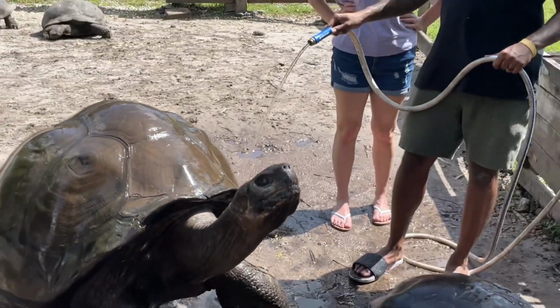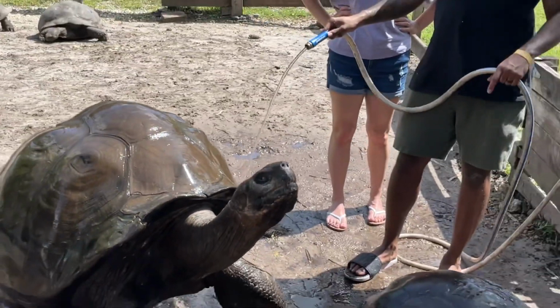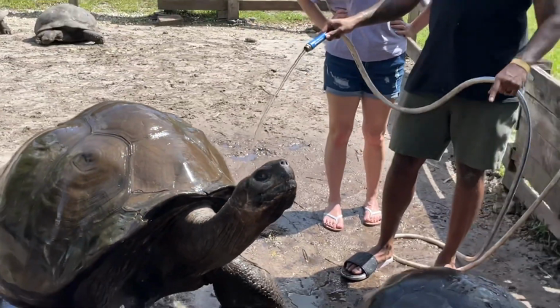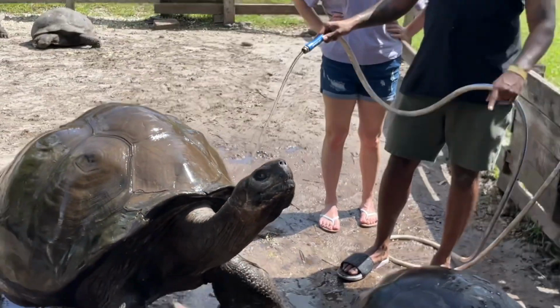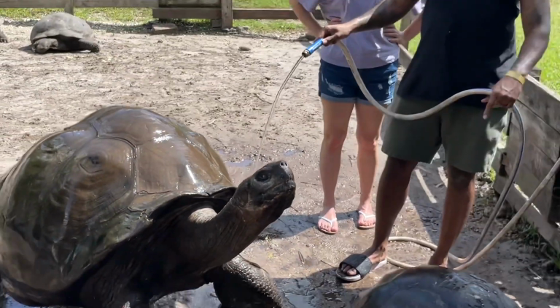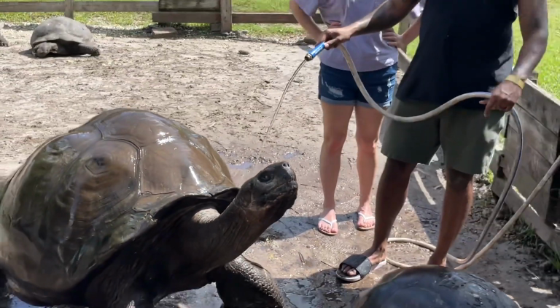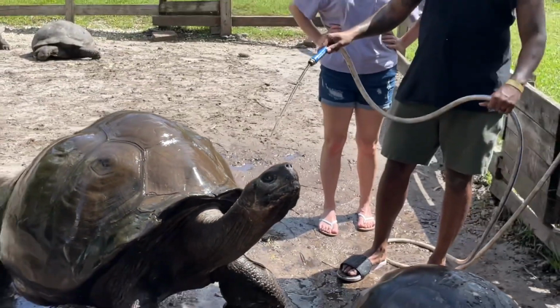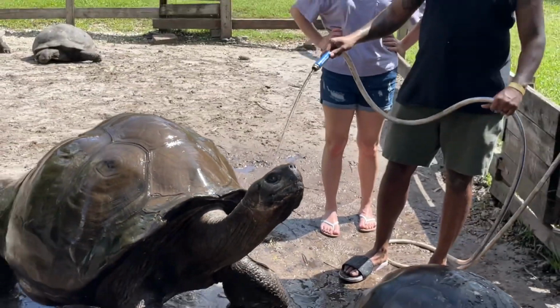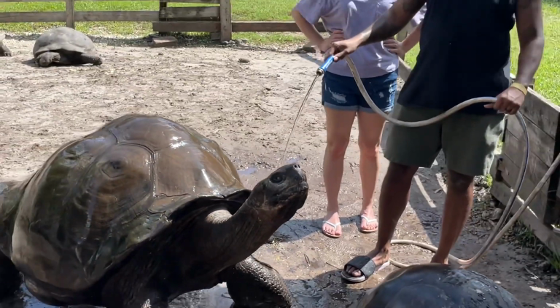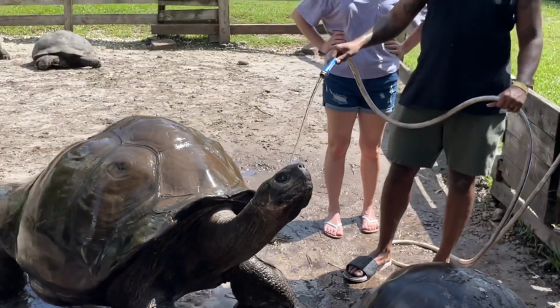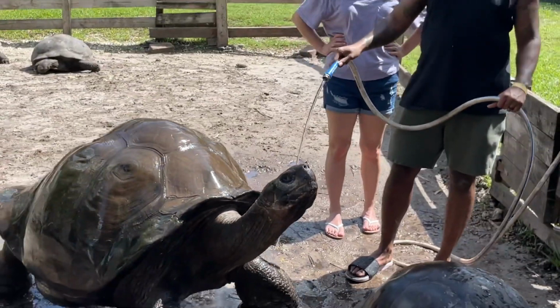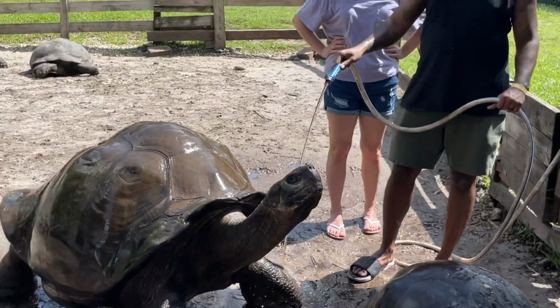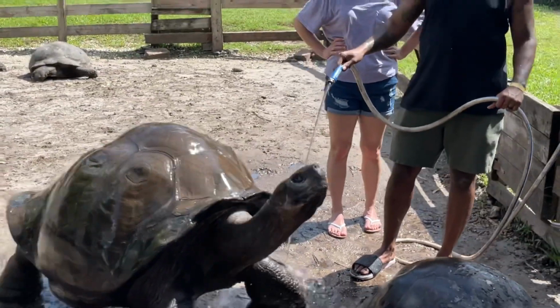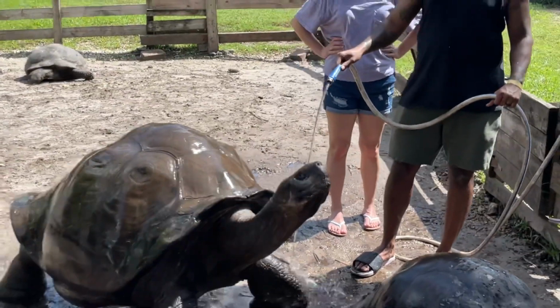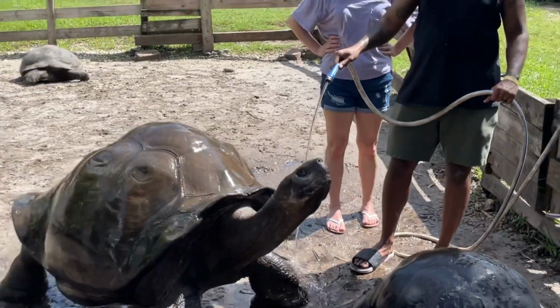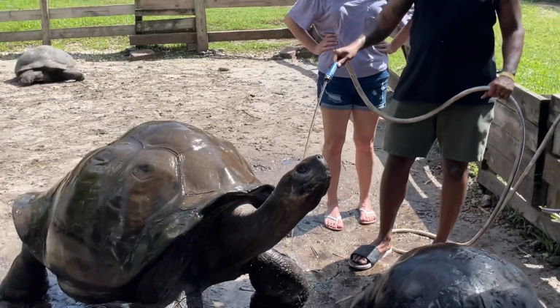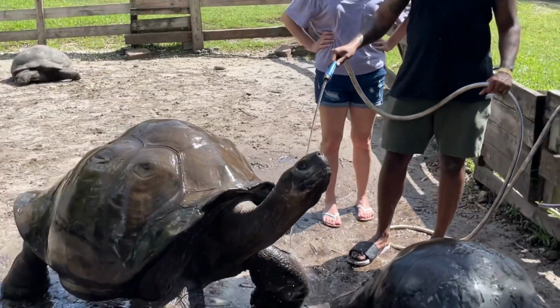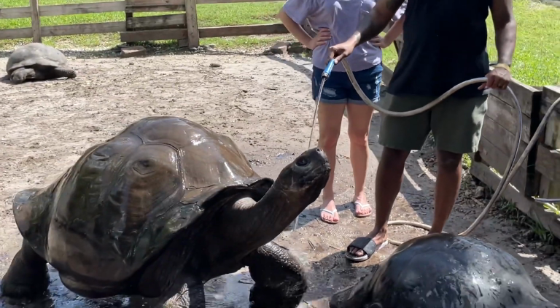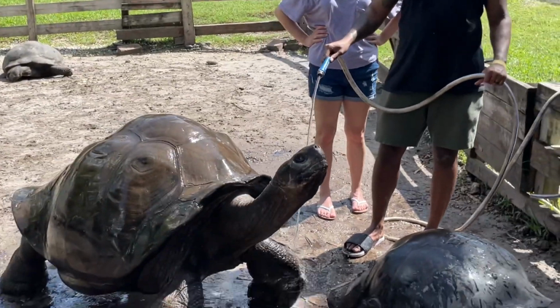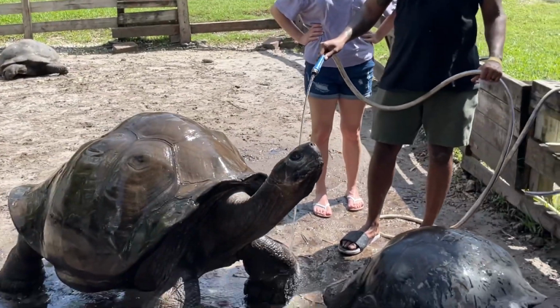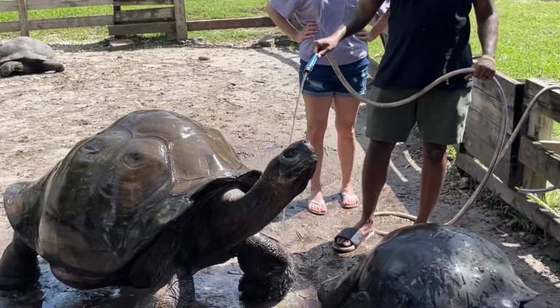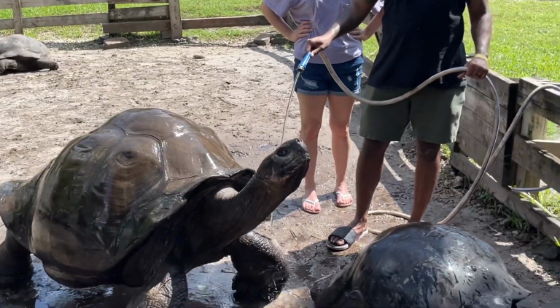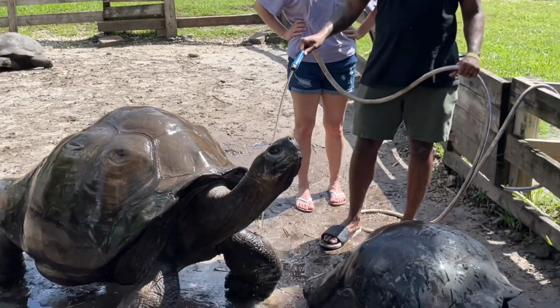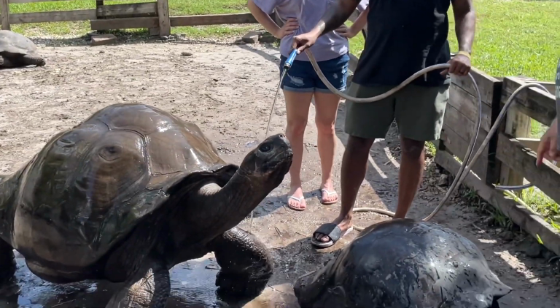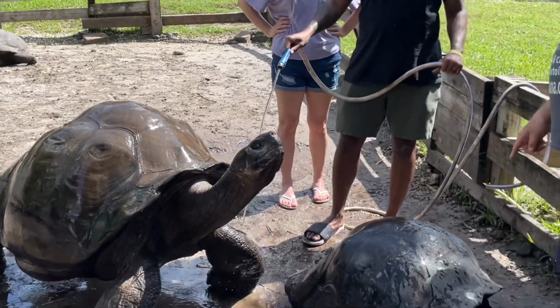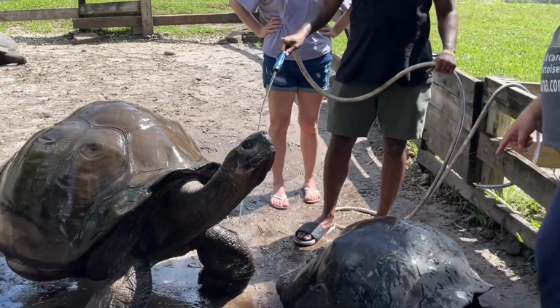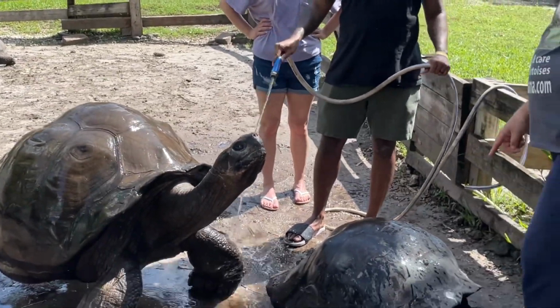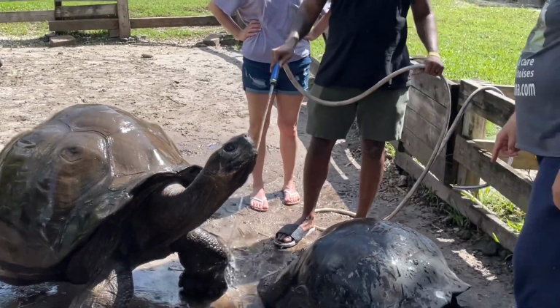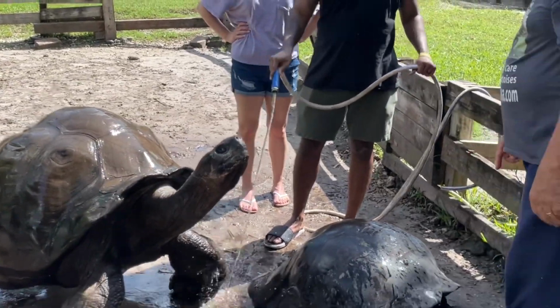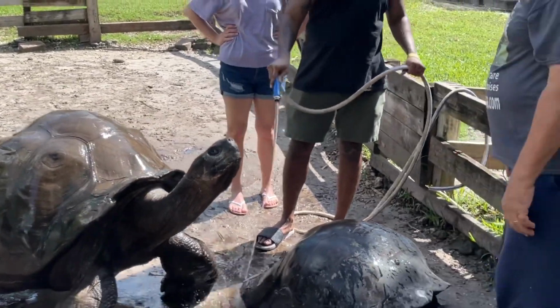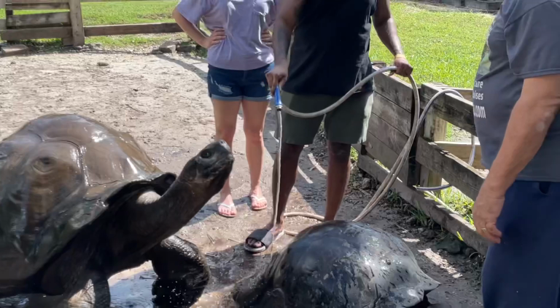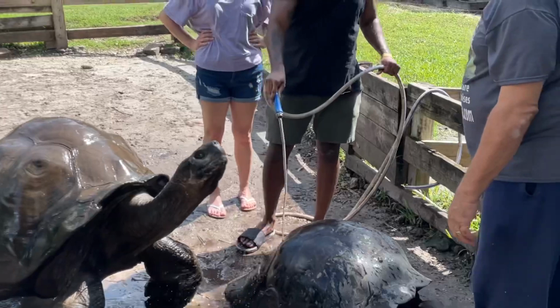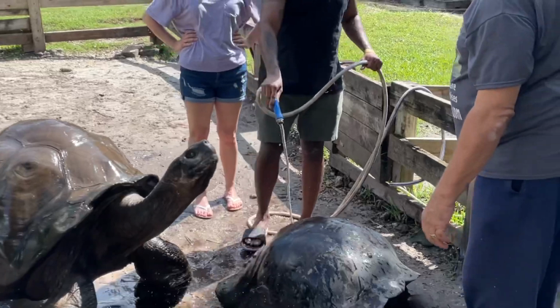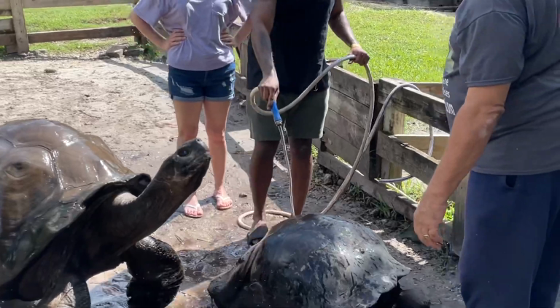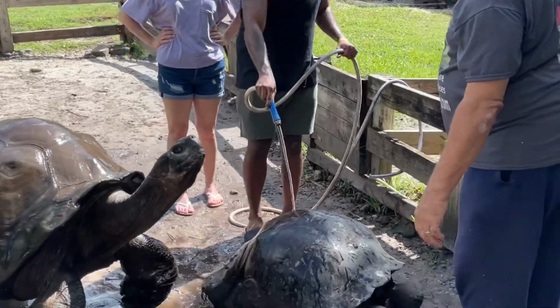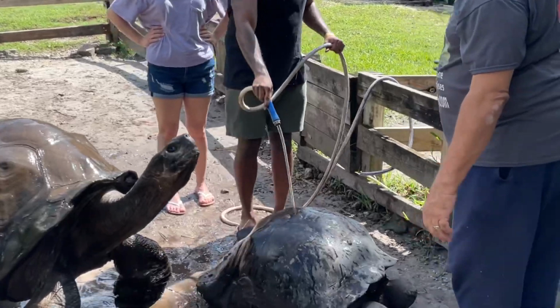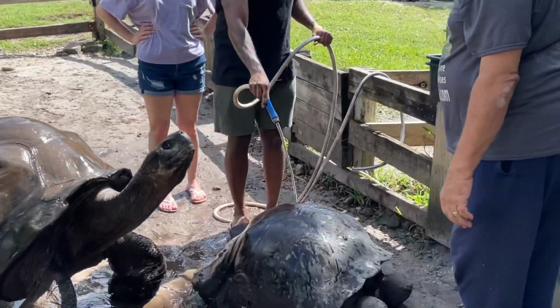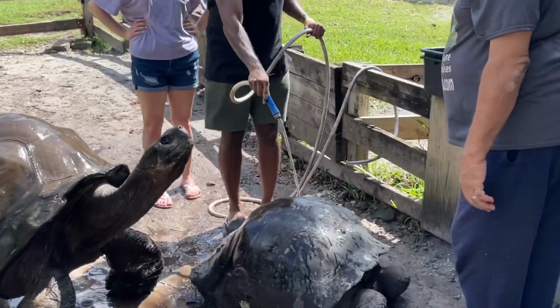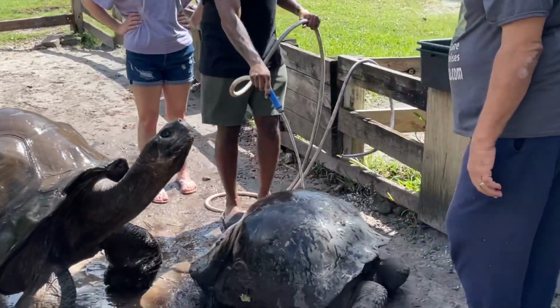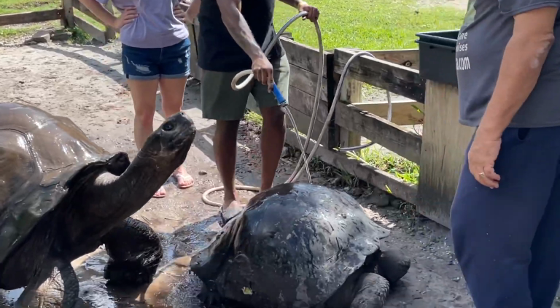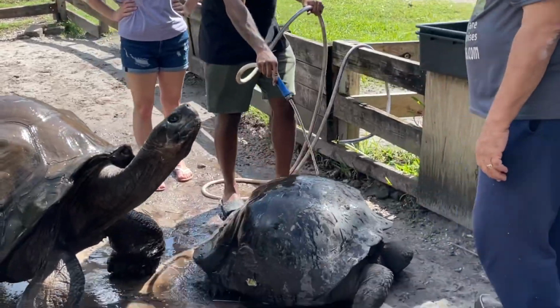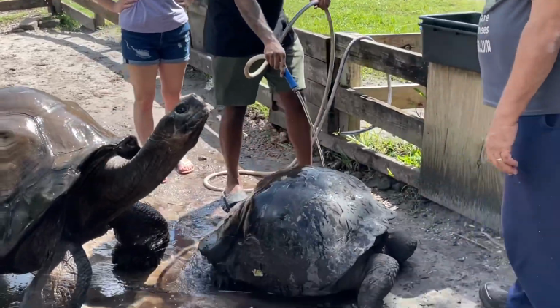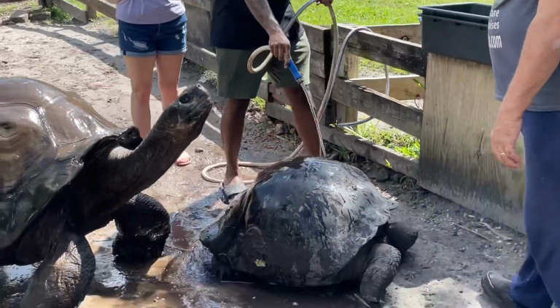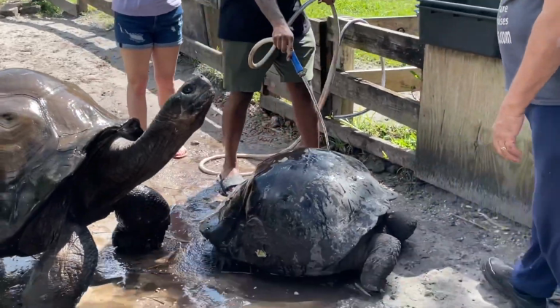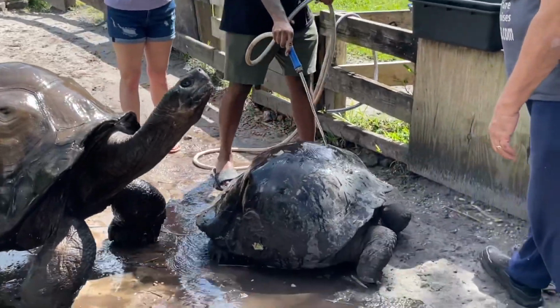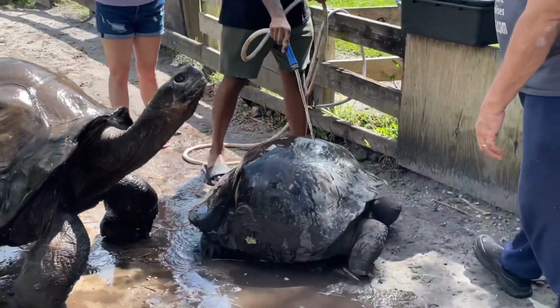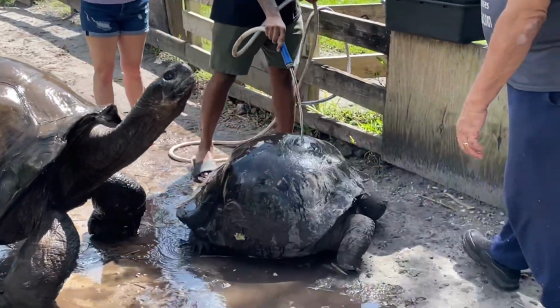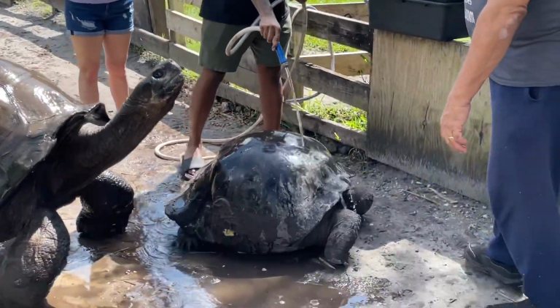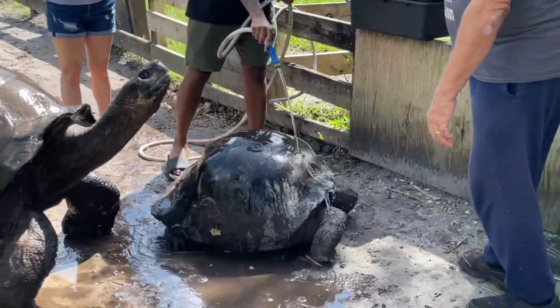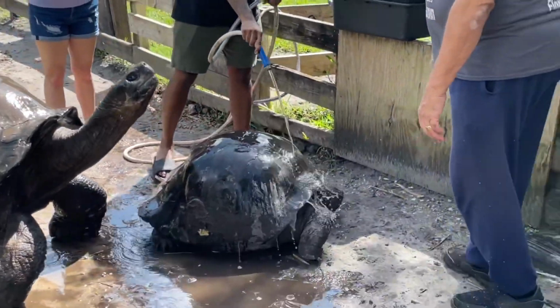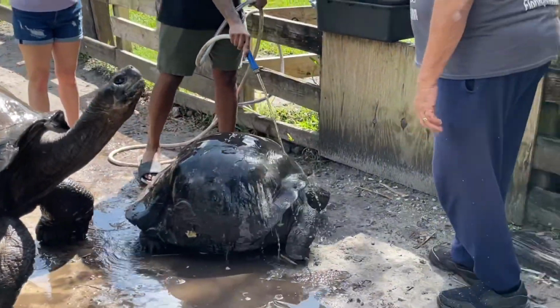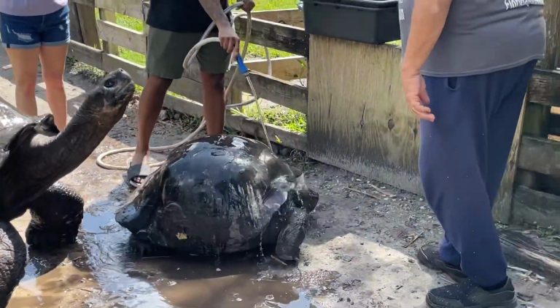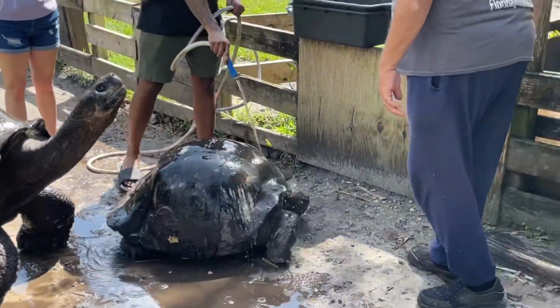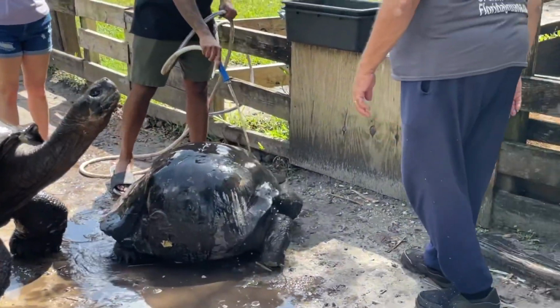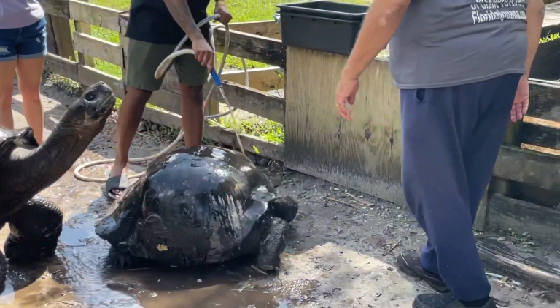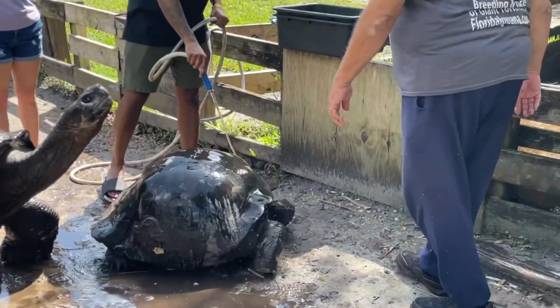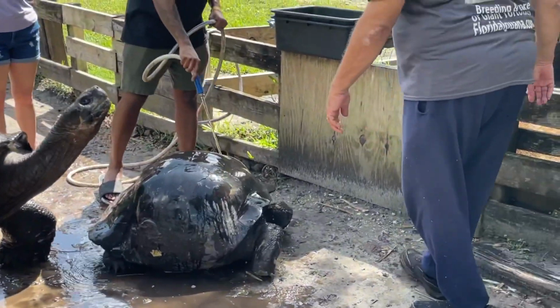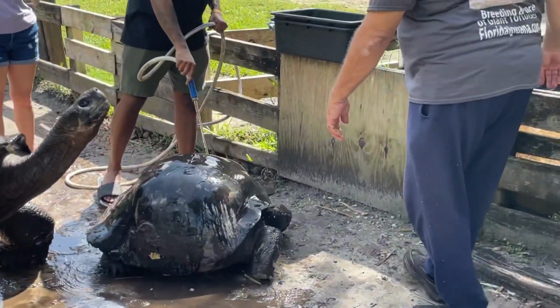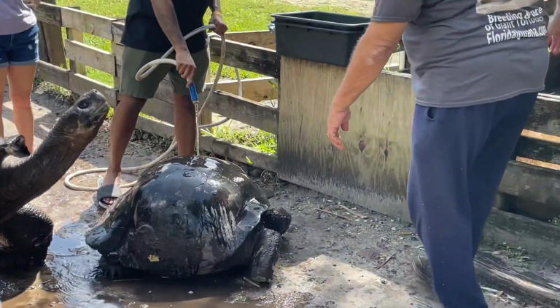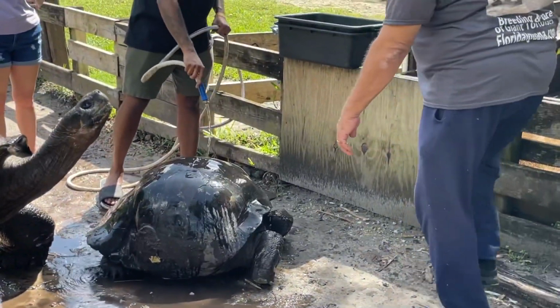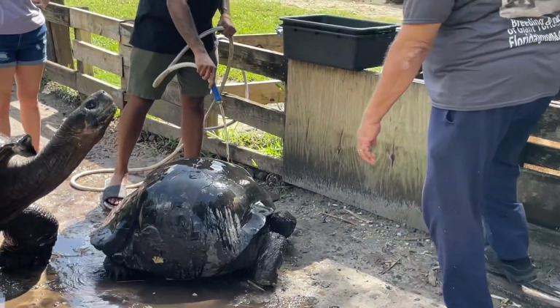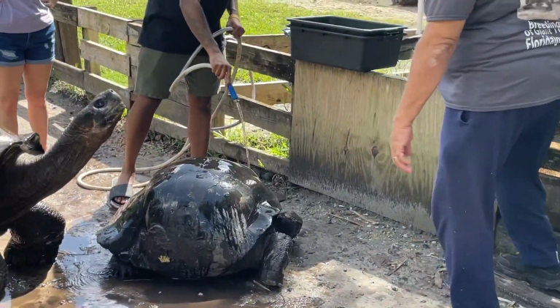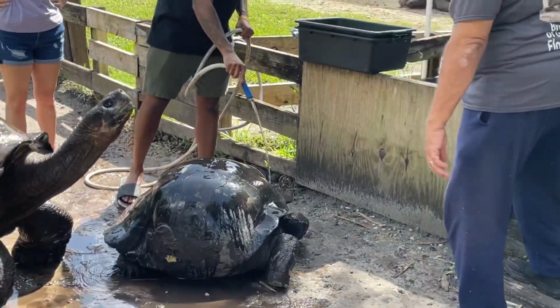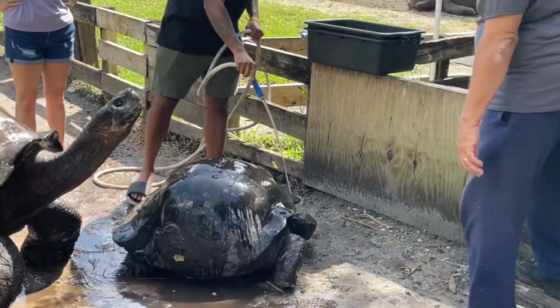Do they like it when they get soaked? Yeah, the girls like it too. That's why they're sitting around waiting.